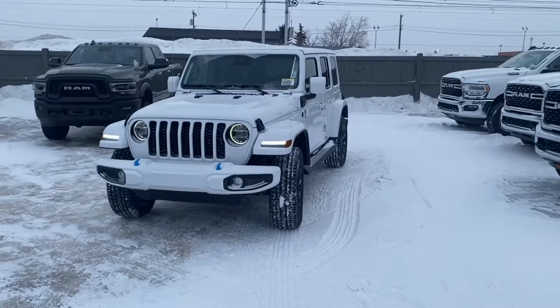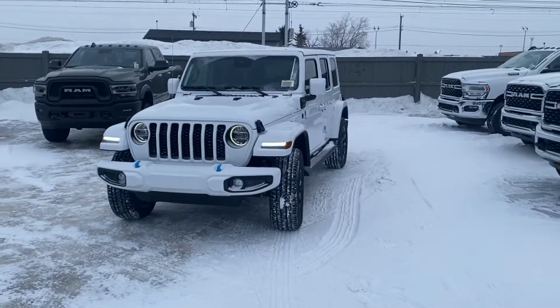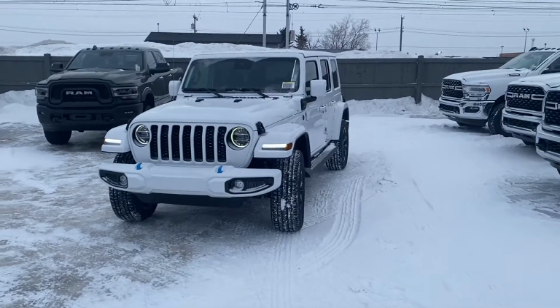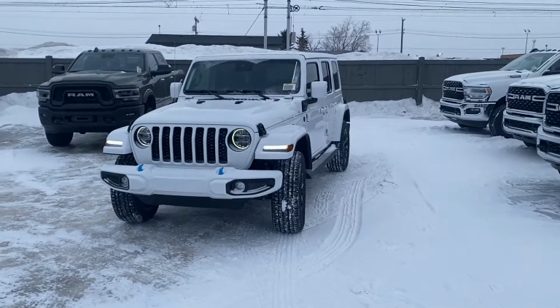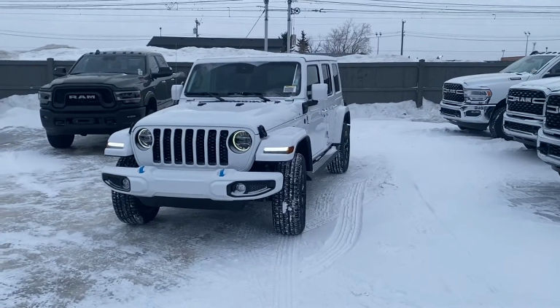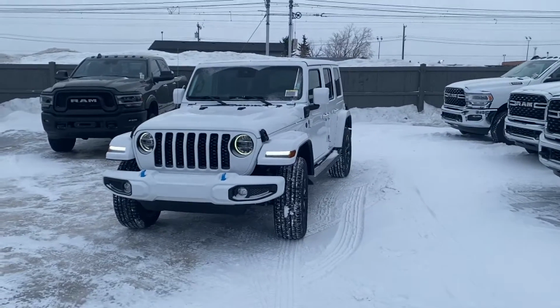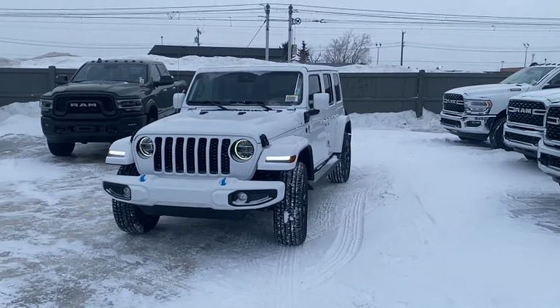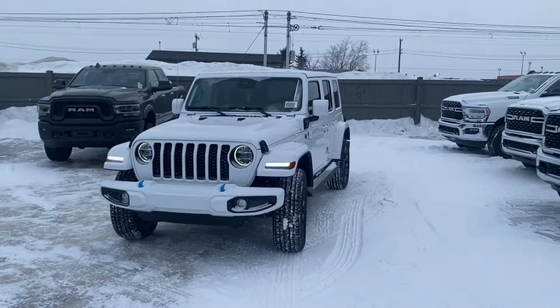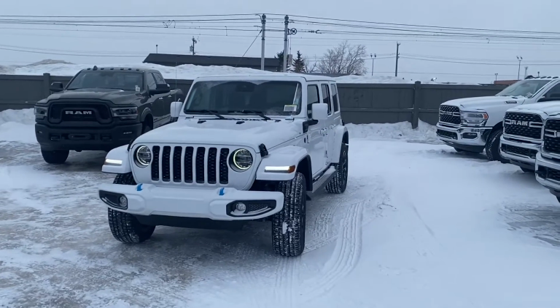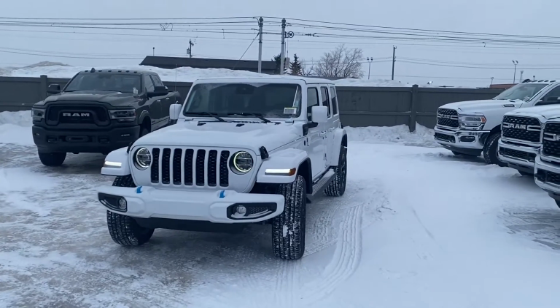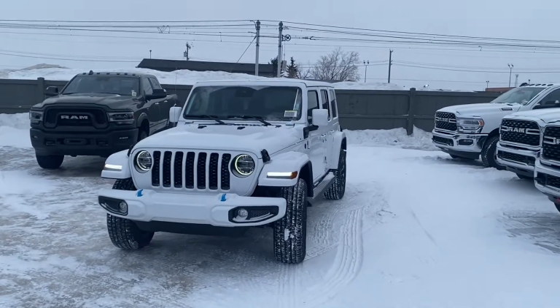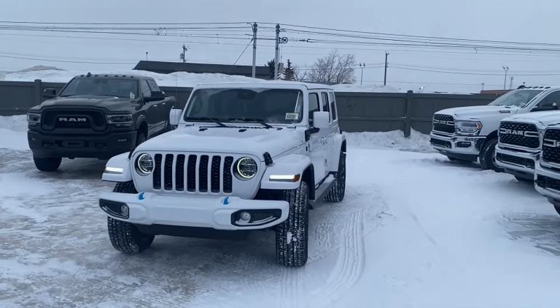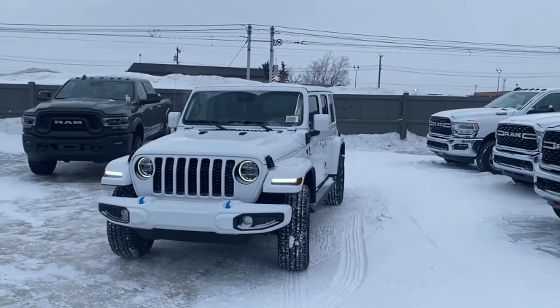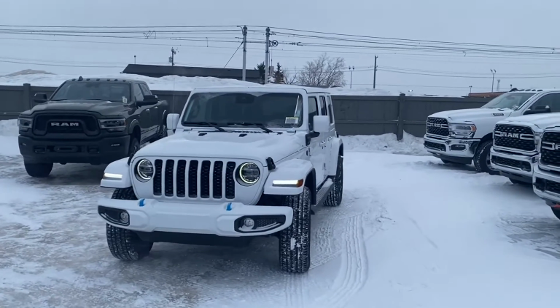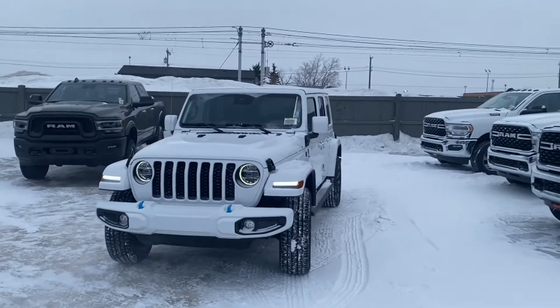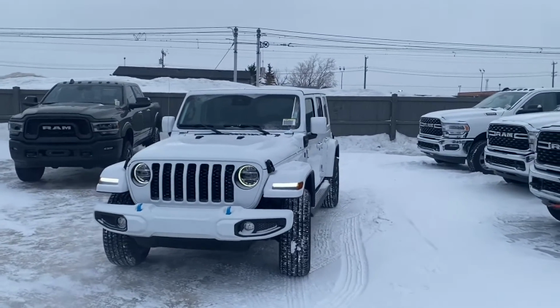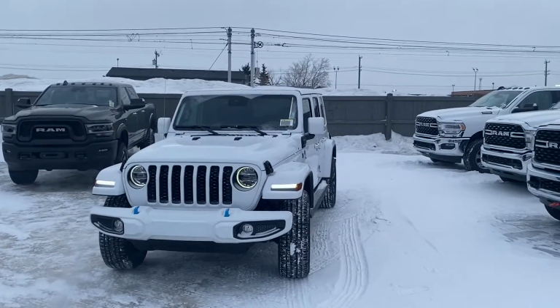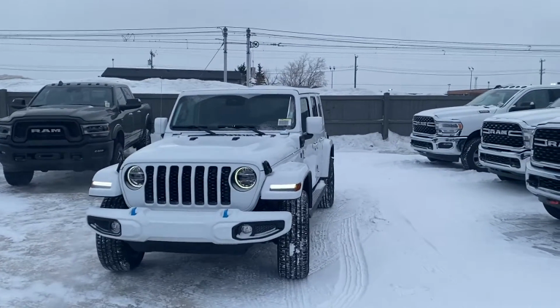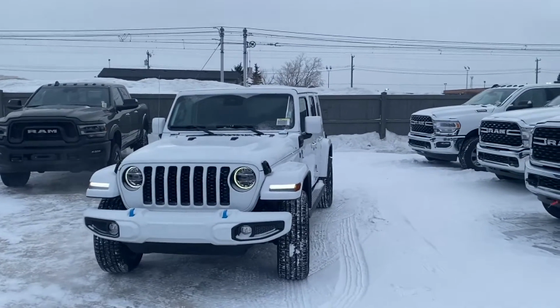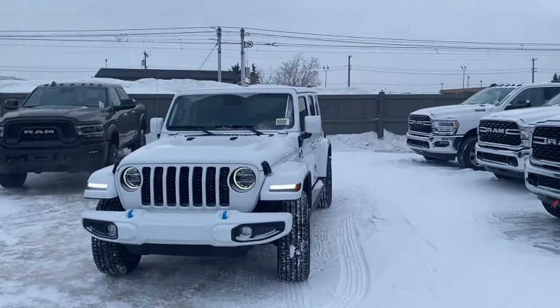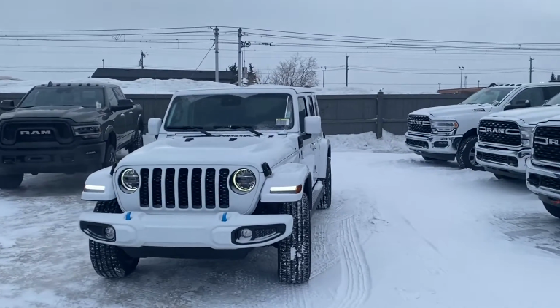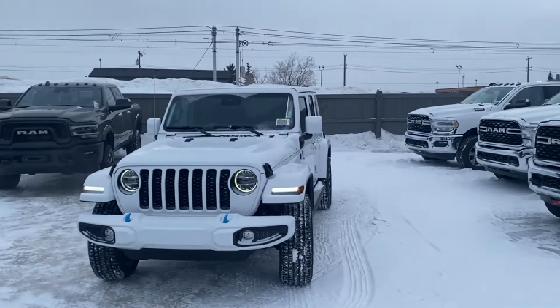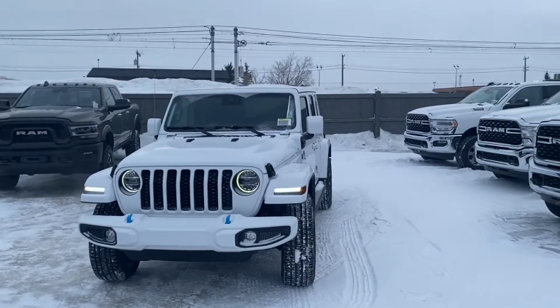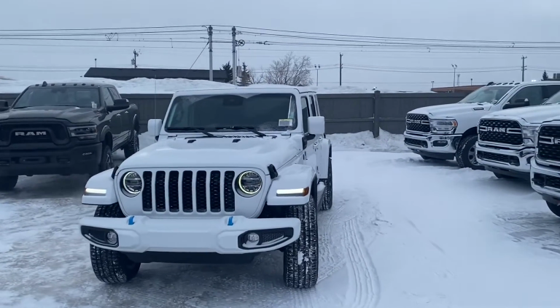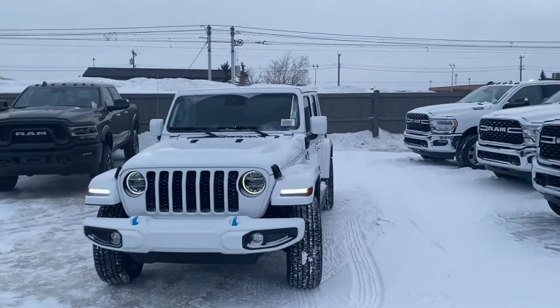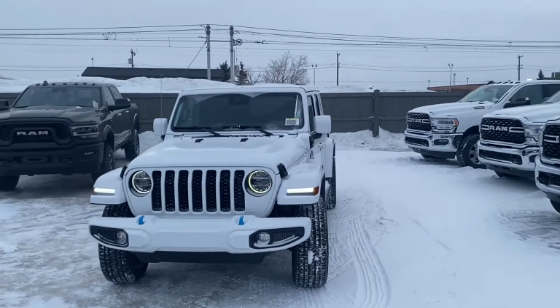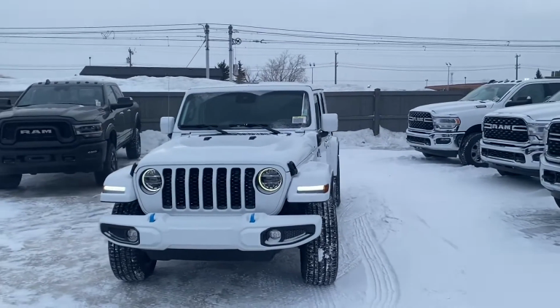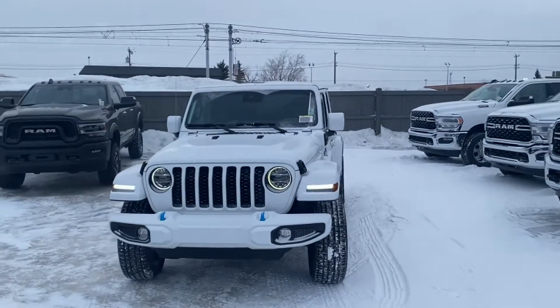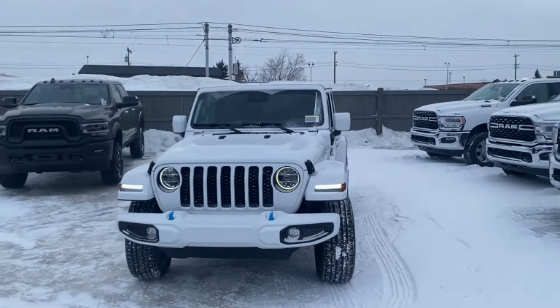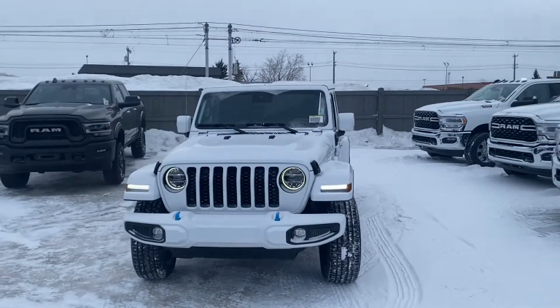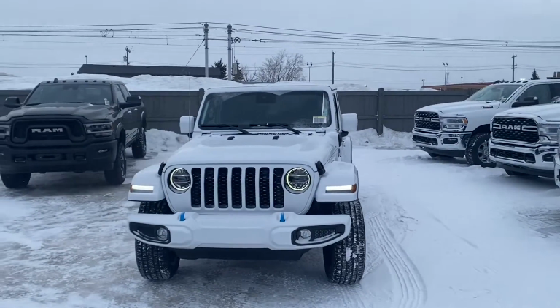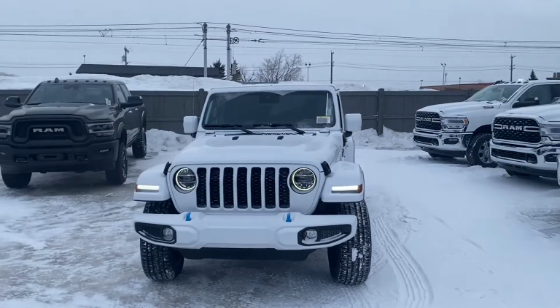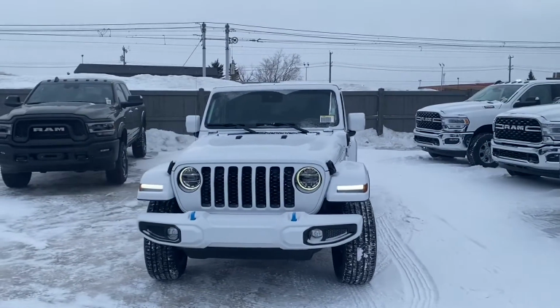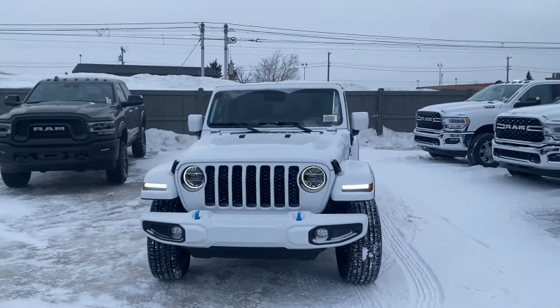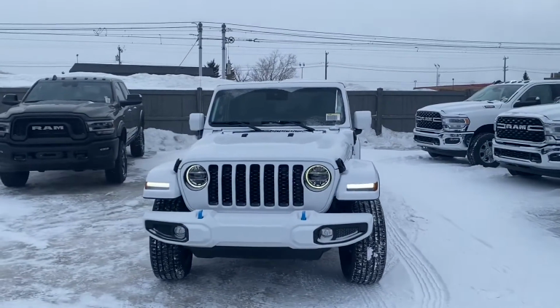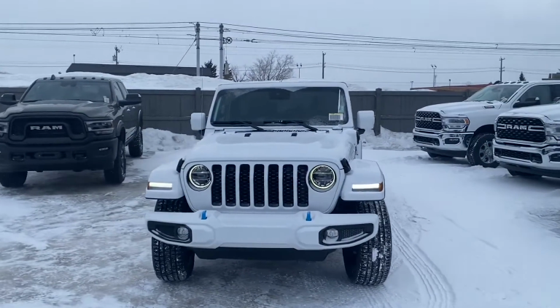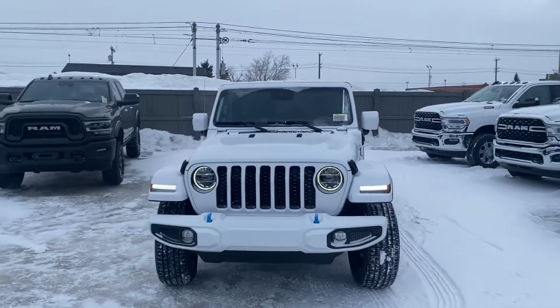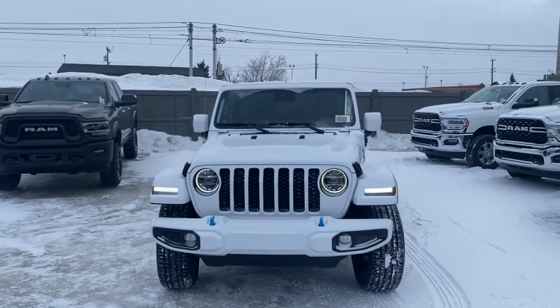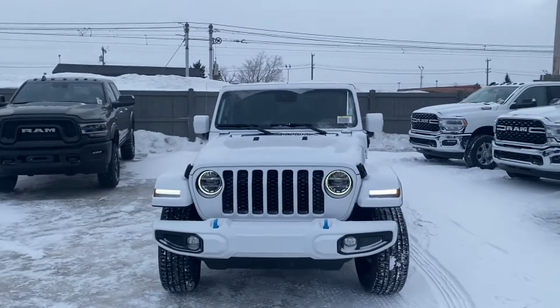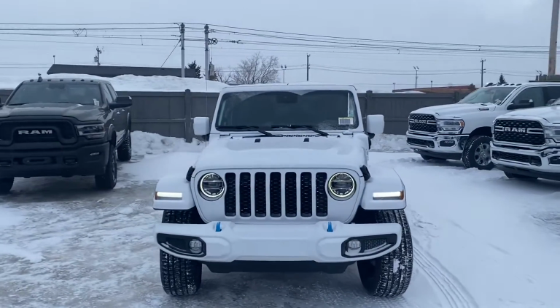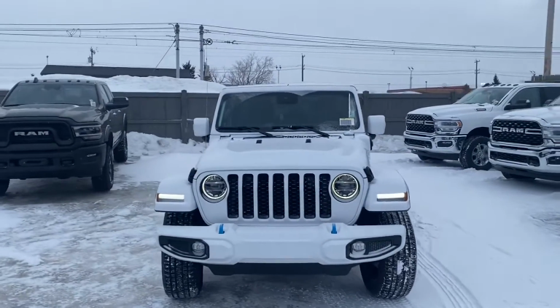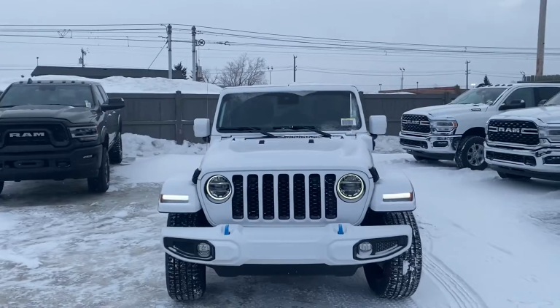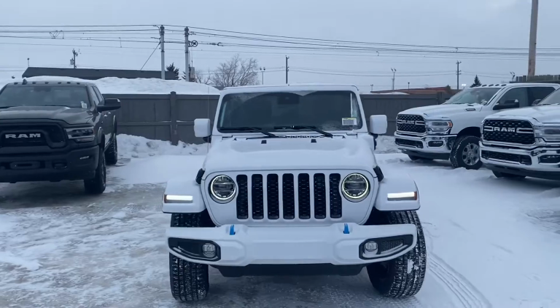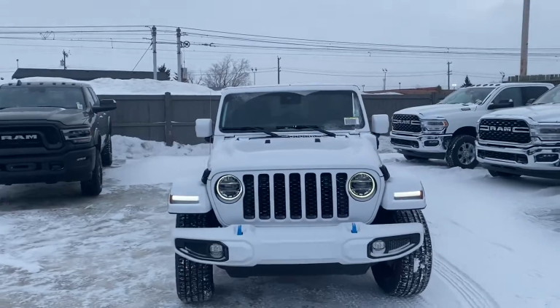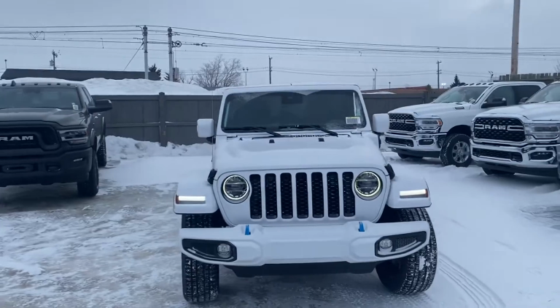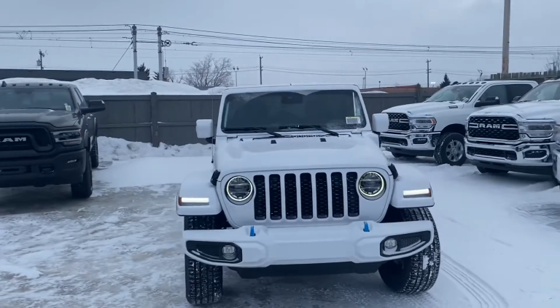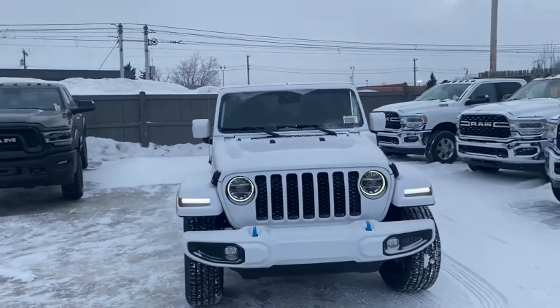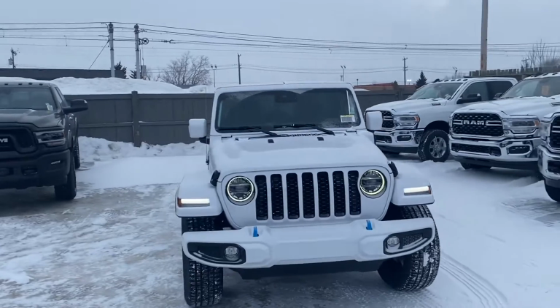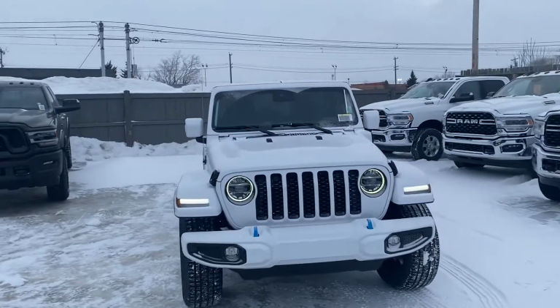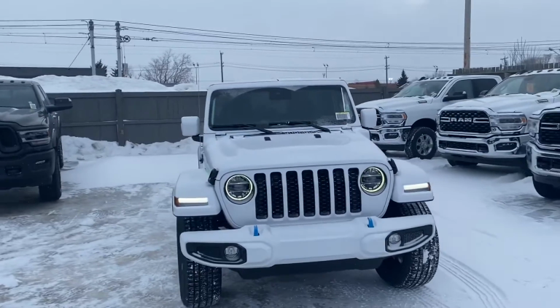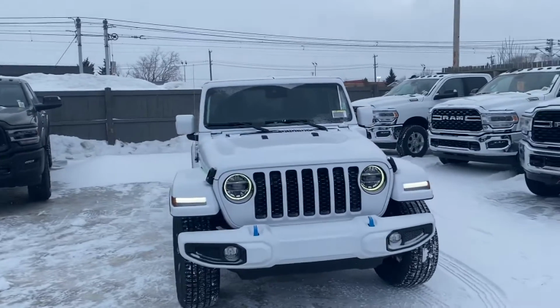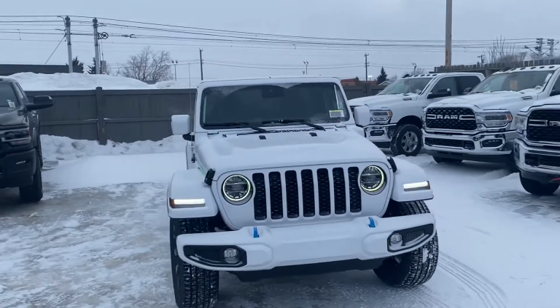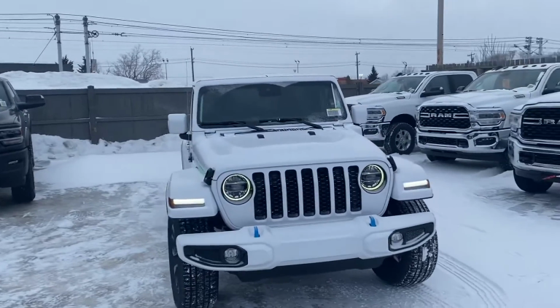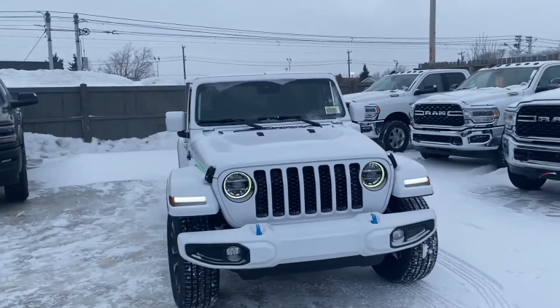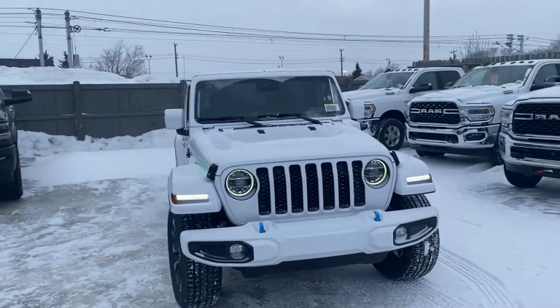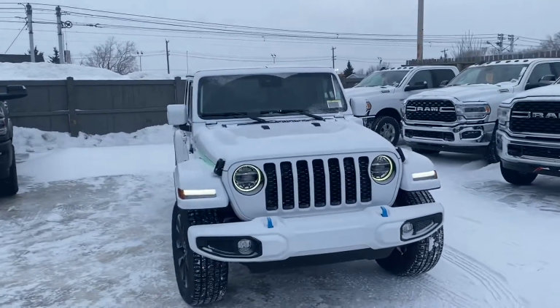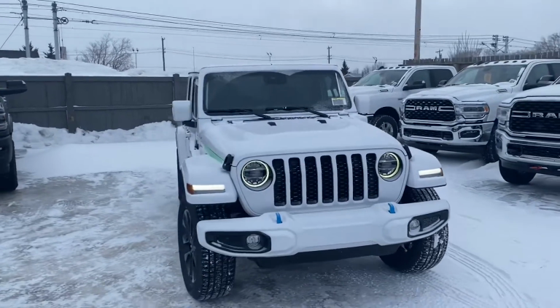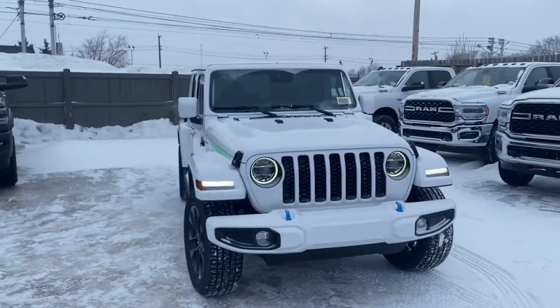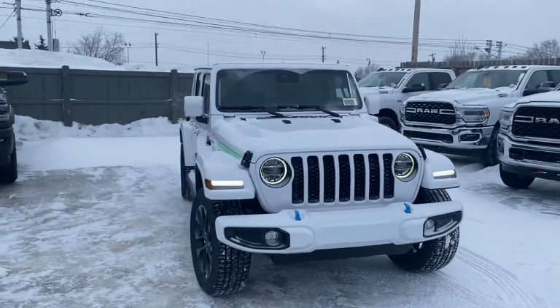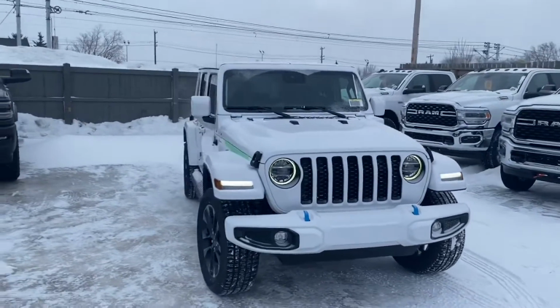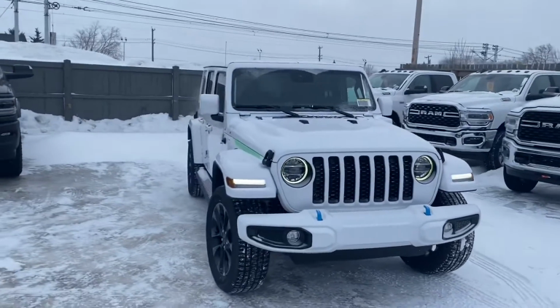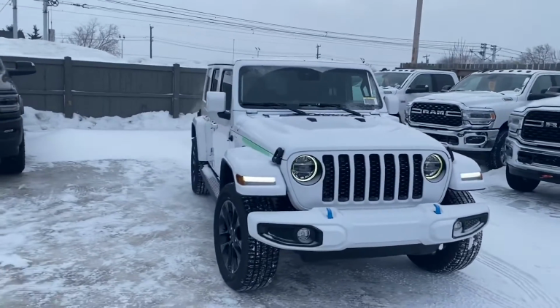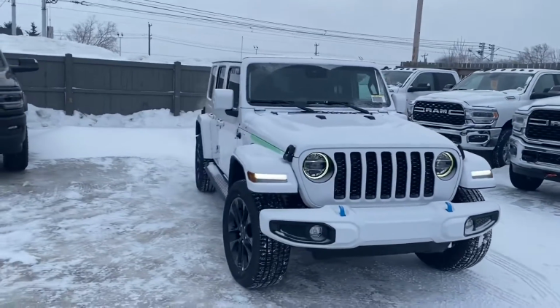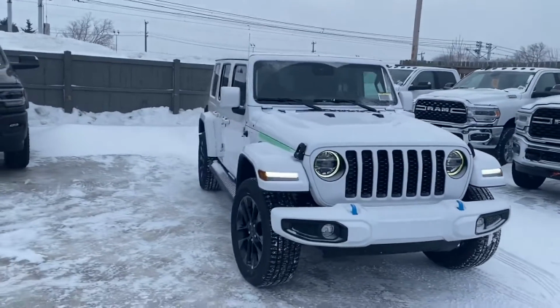Hey, how's it going? Brett from Londonderry. Here's a quick video on our 2021 Jeep Wrangler 4xe Sahara.